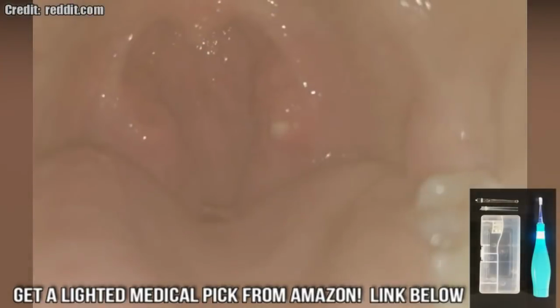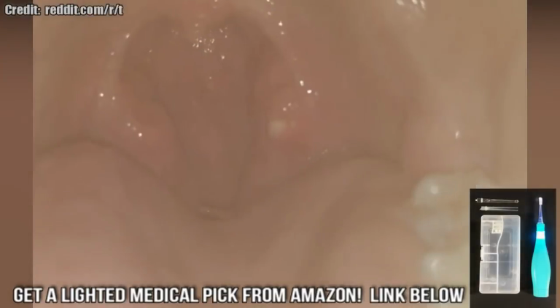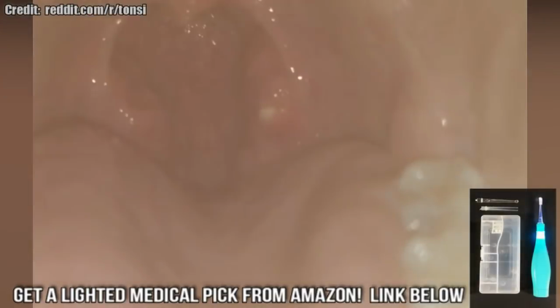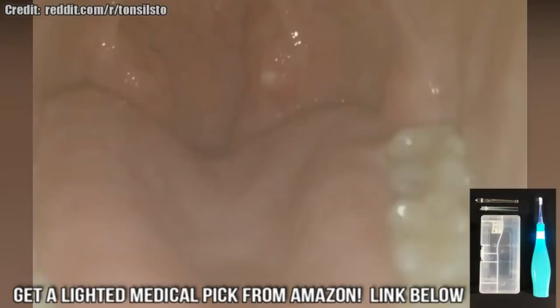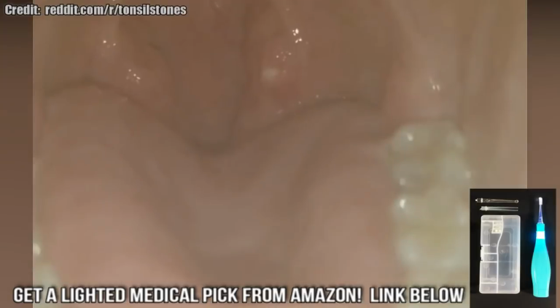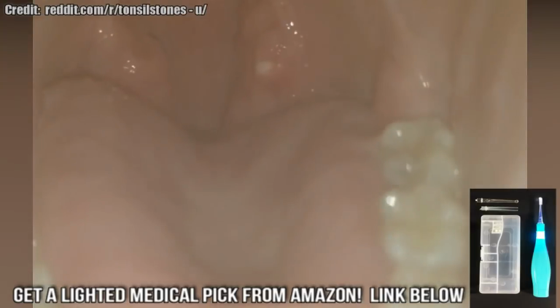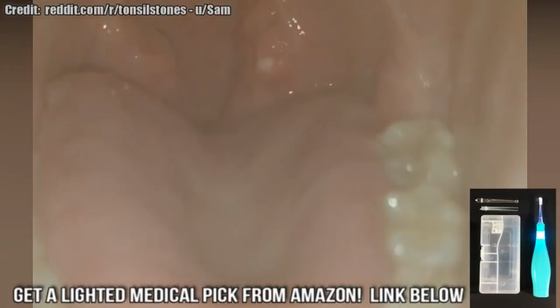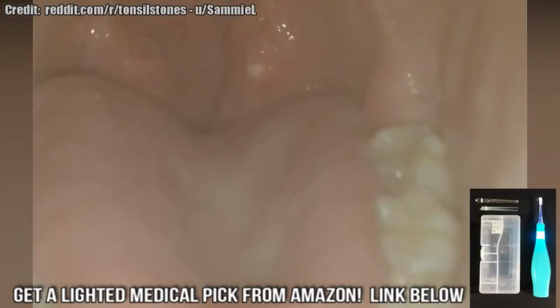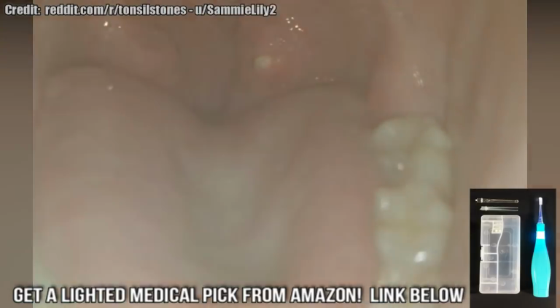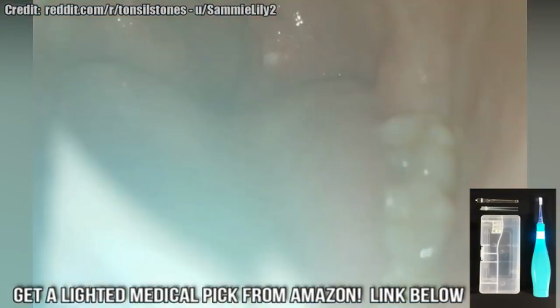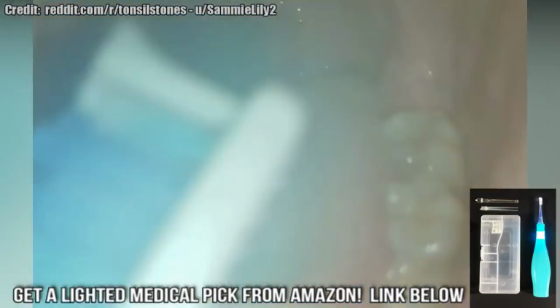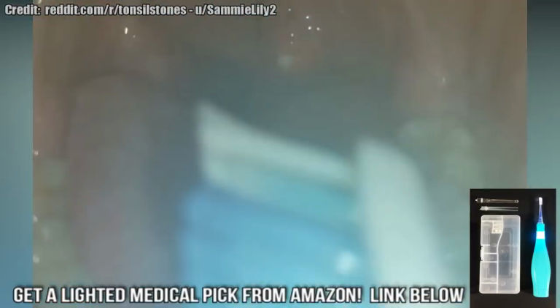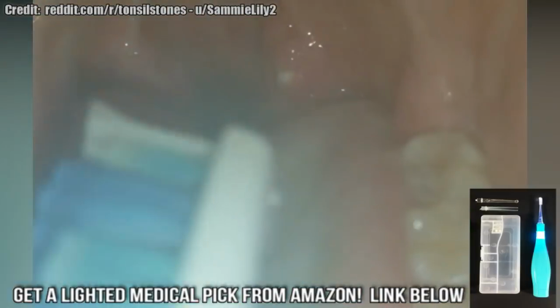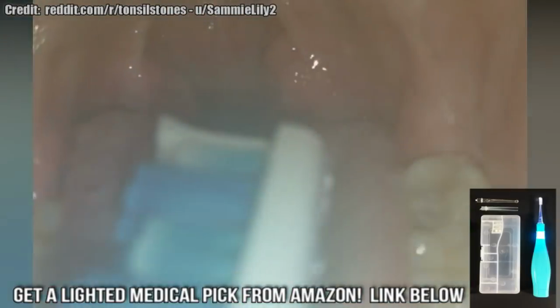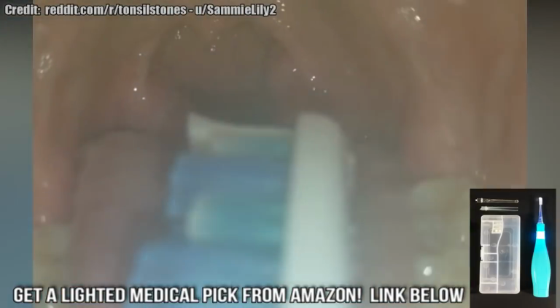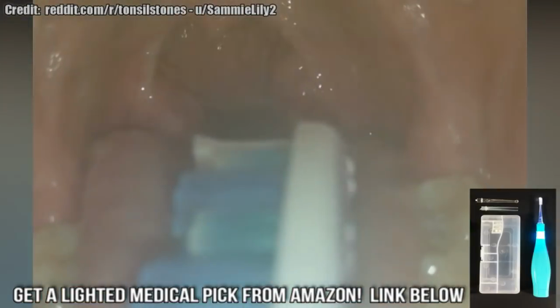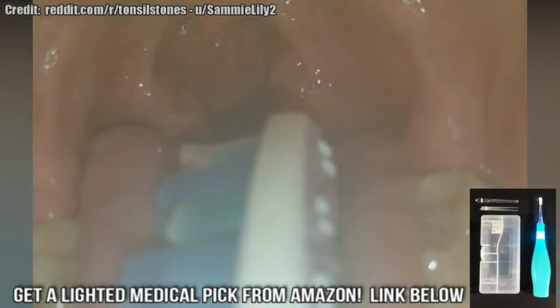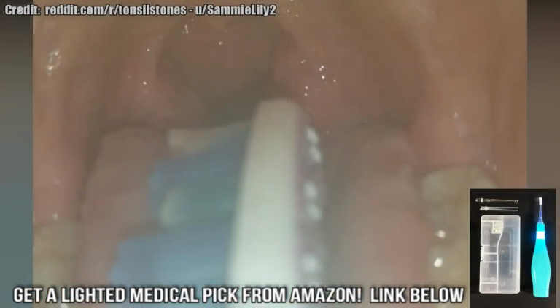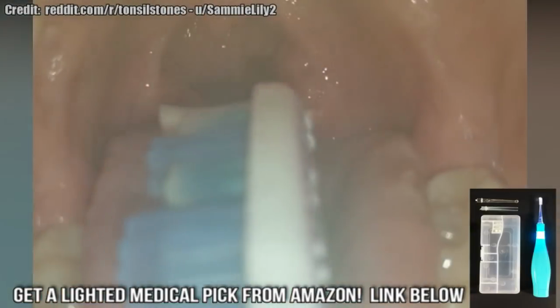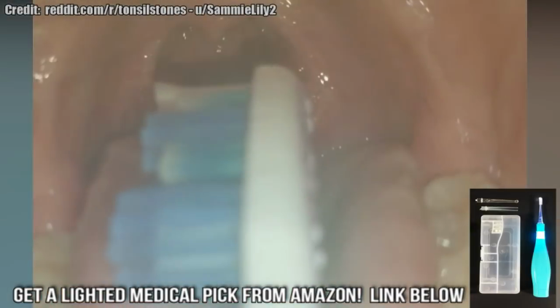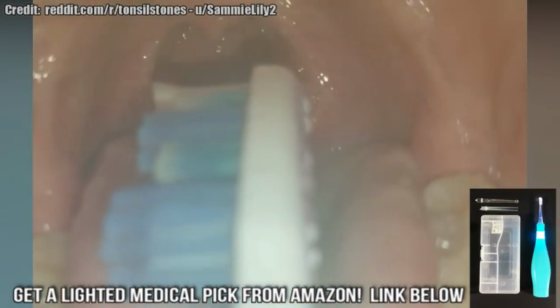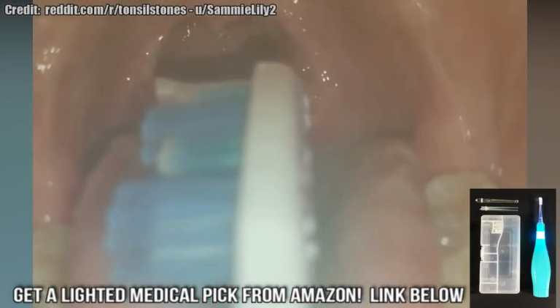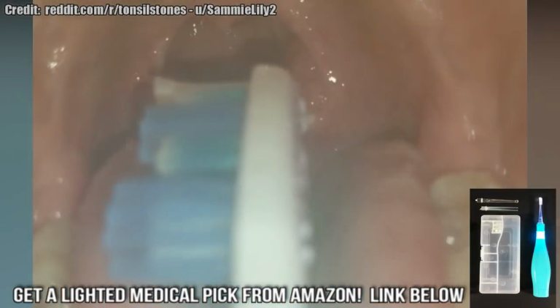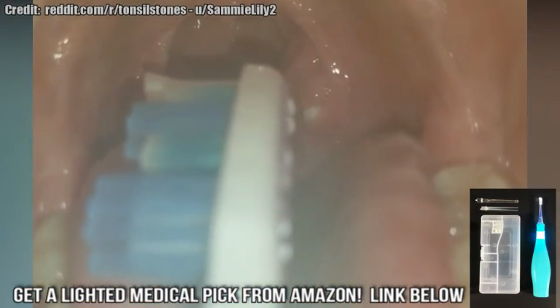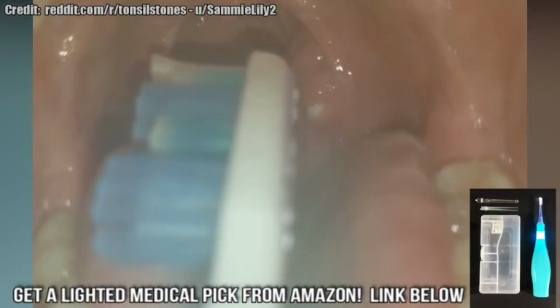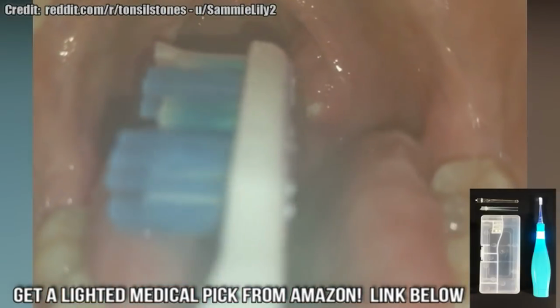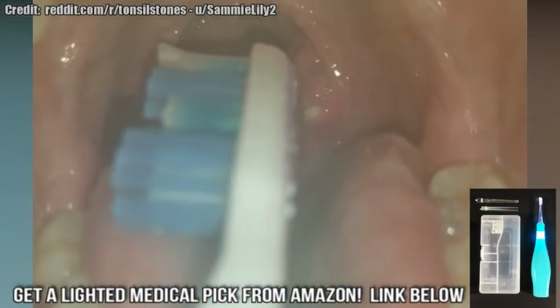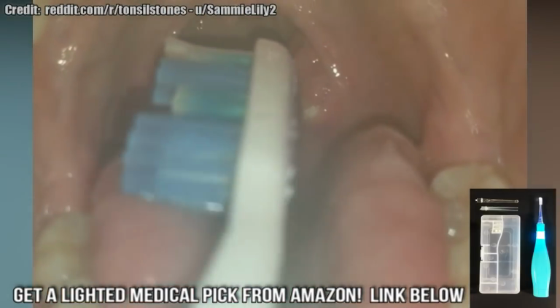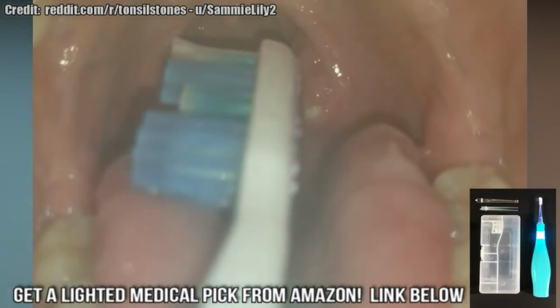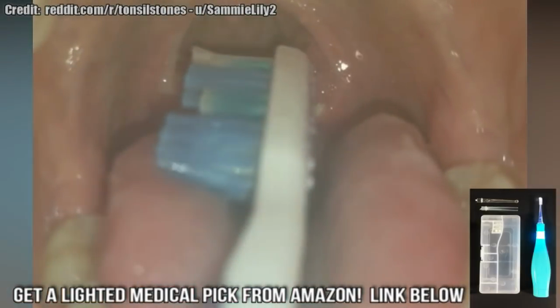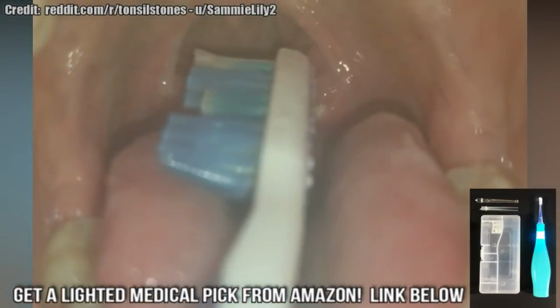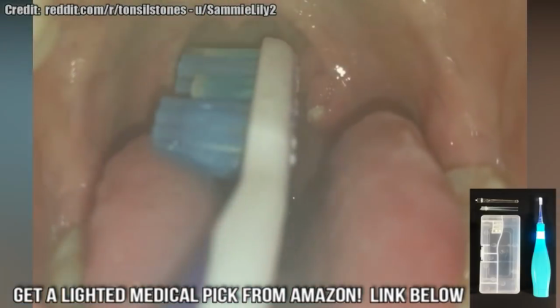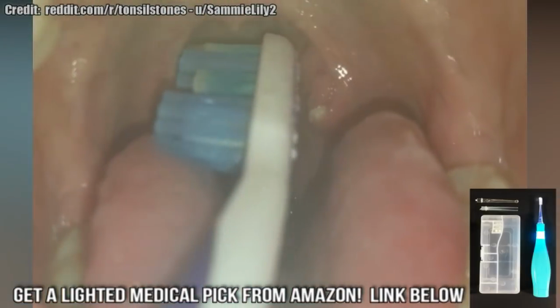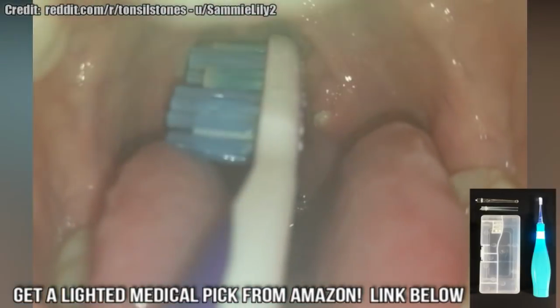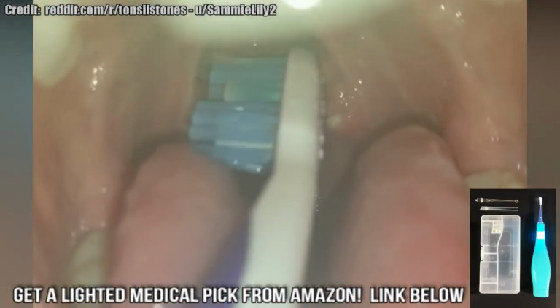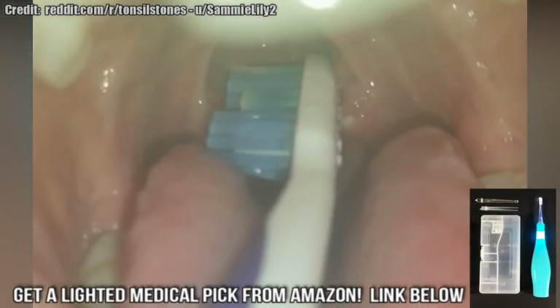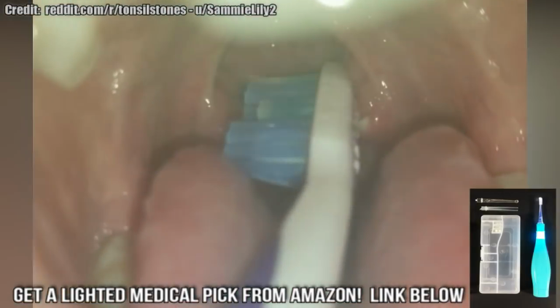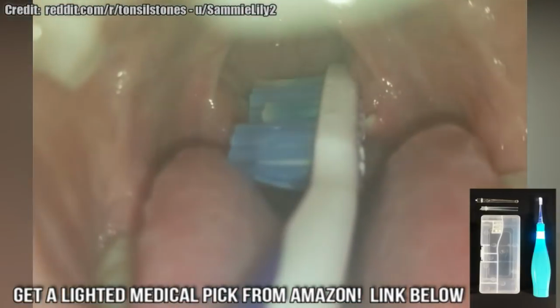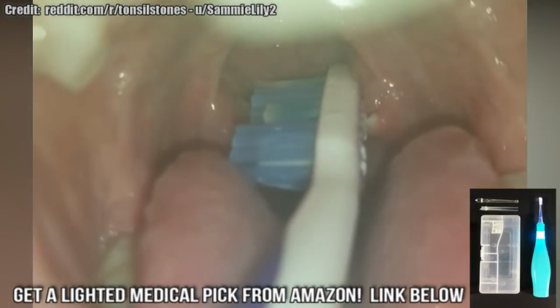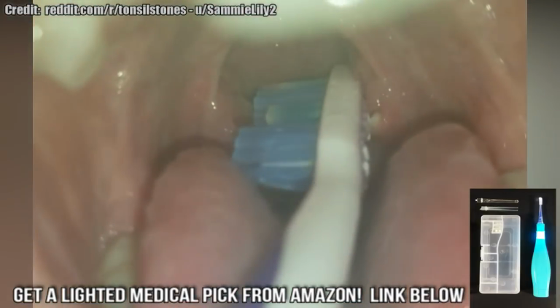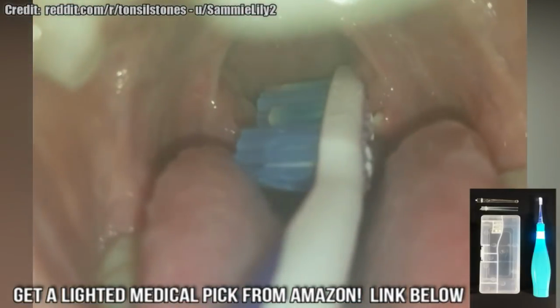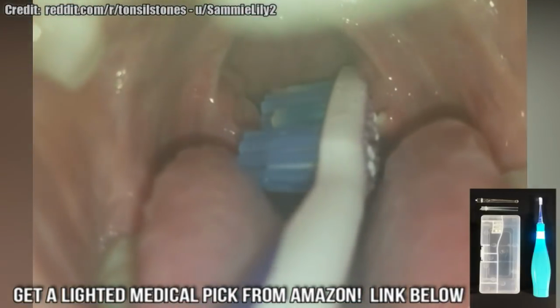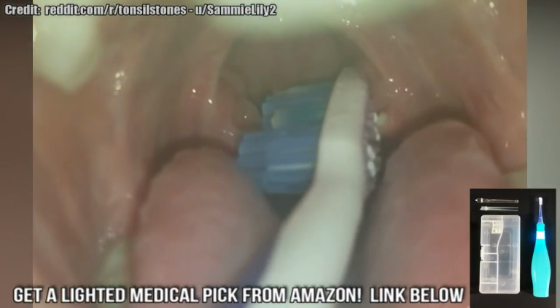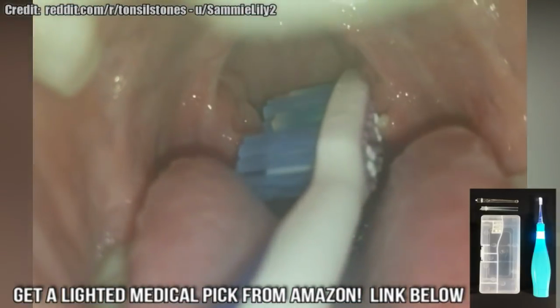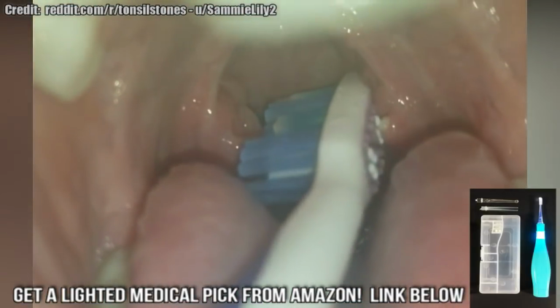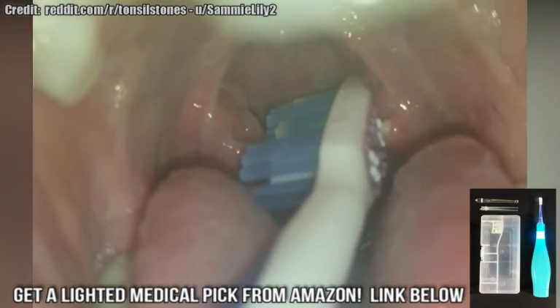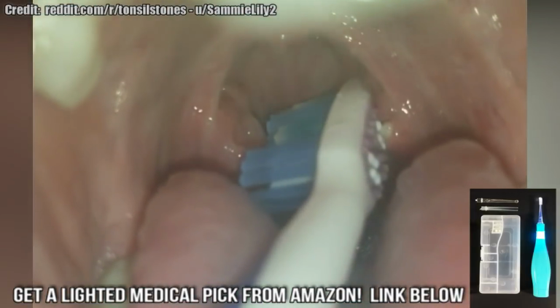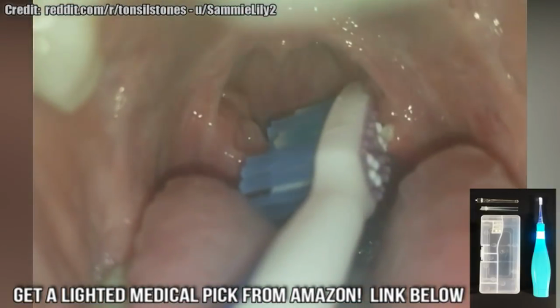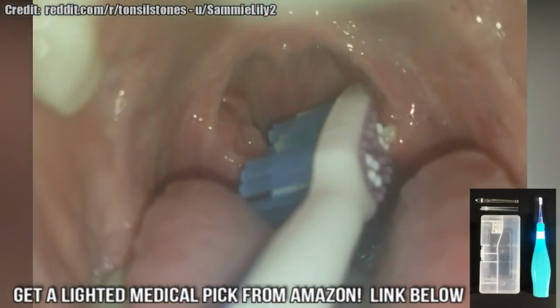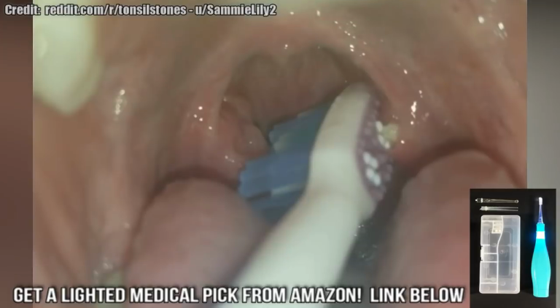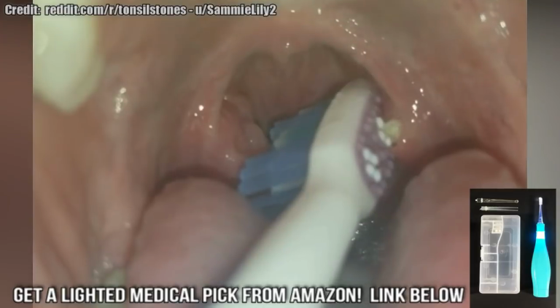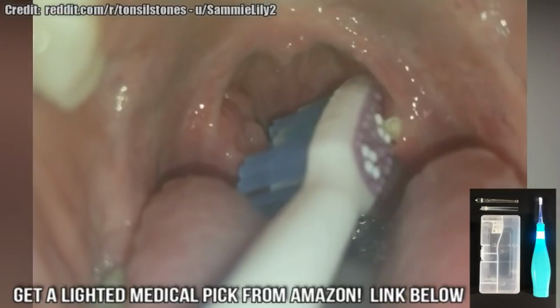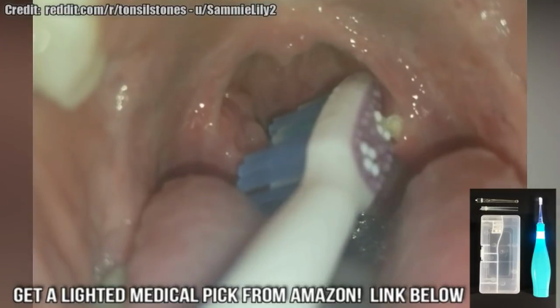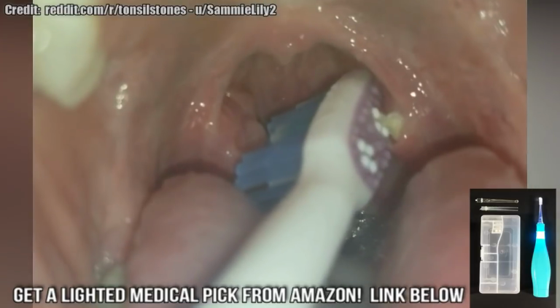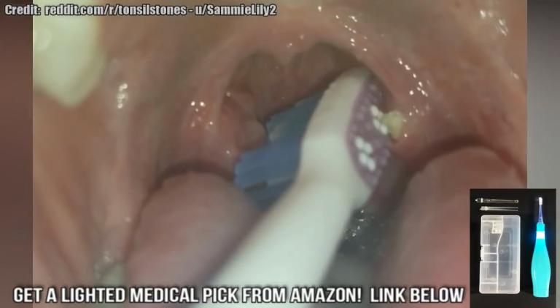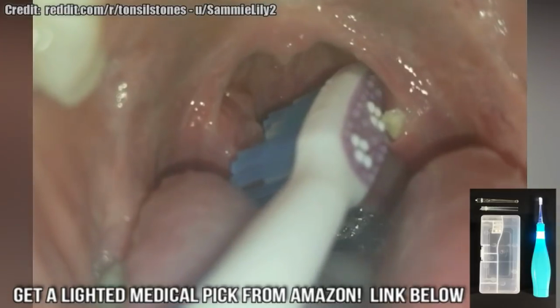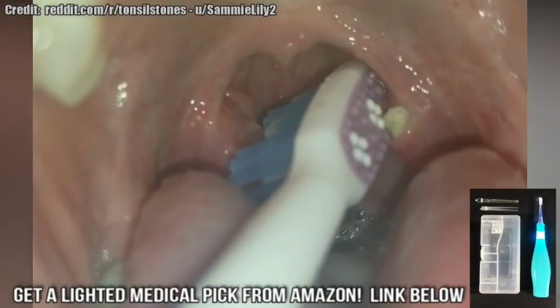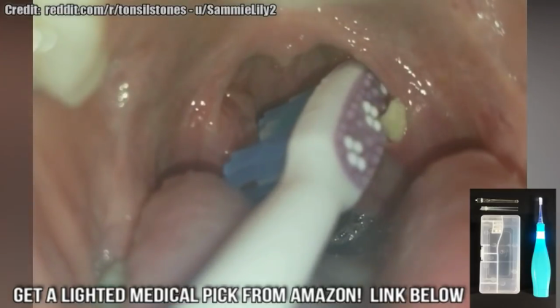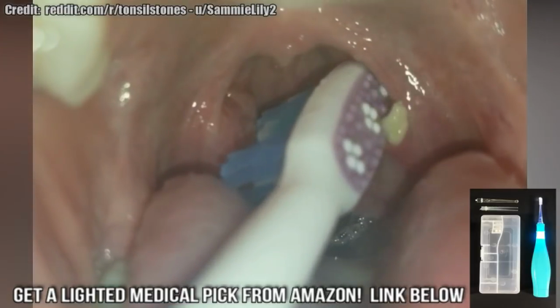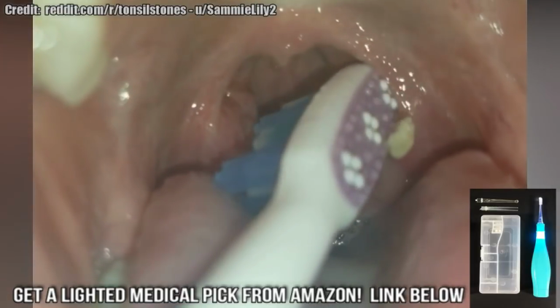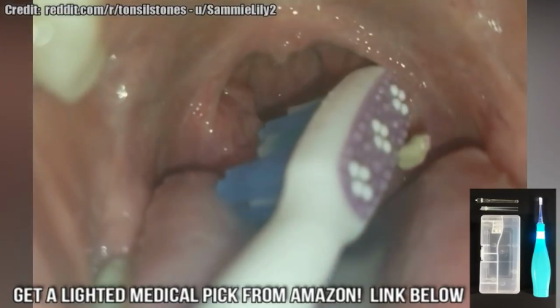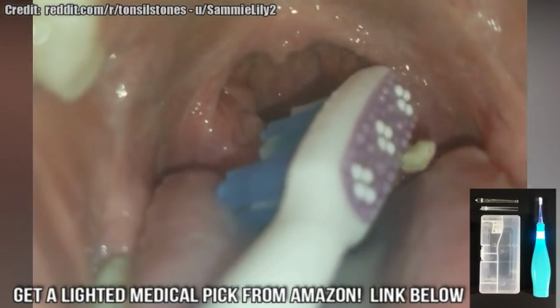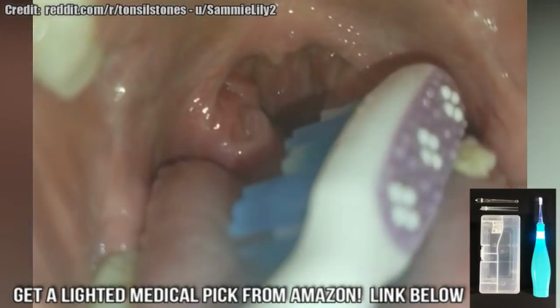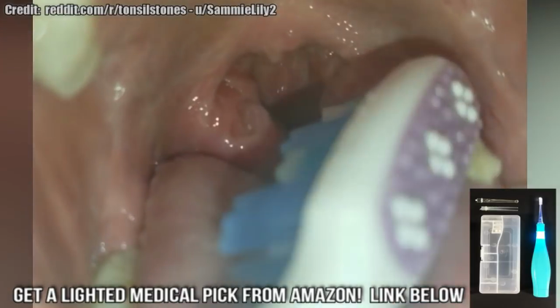Alright folks, make sure to click the subscribe button and check out this tonsil stone removal tool kit. See you next time.